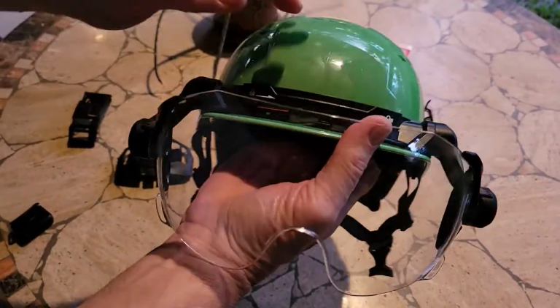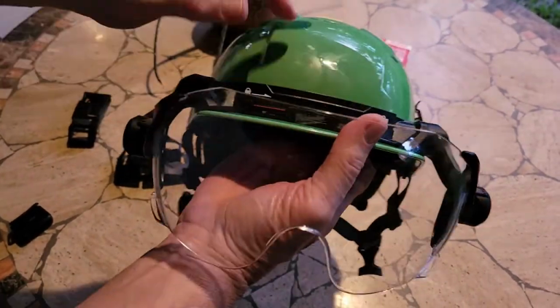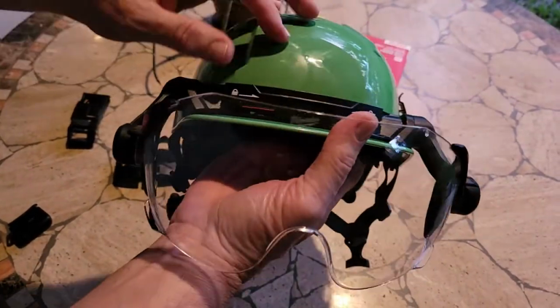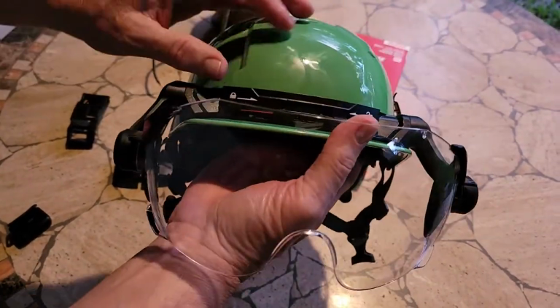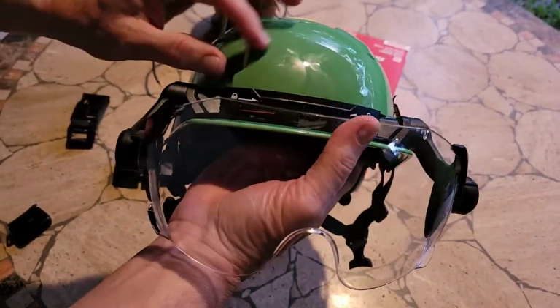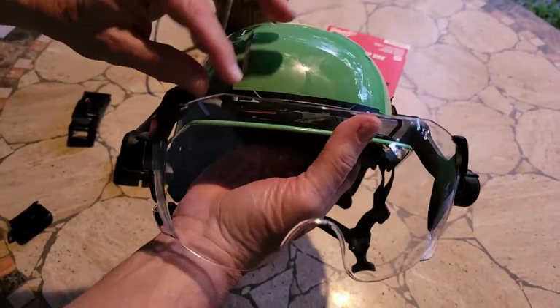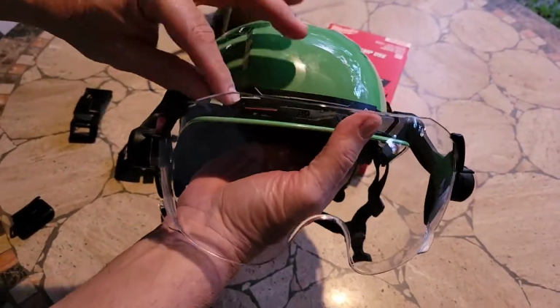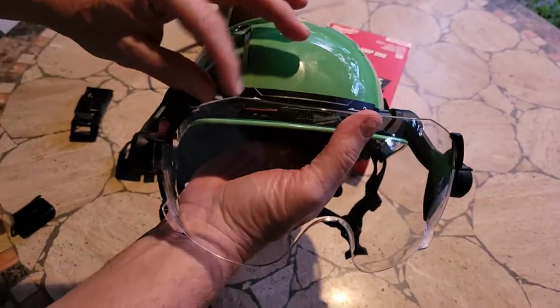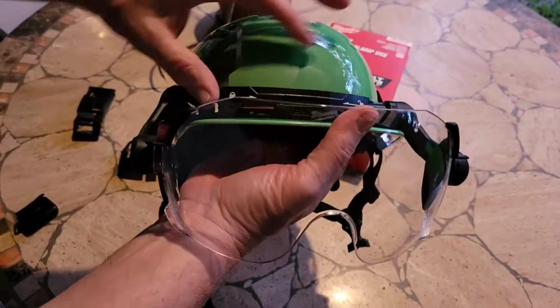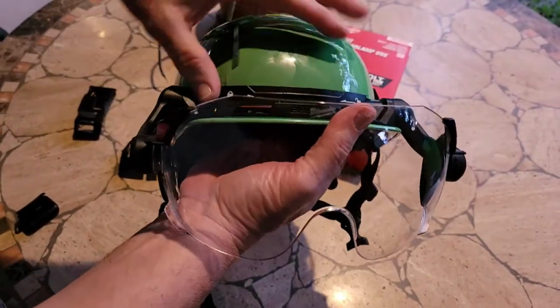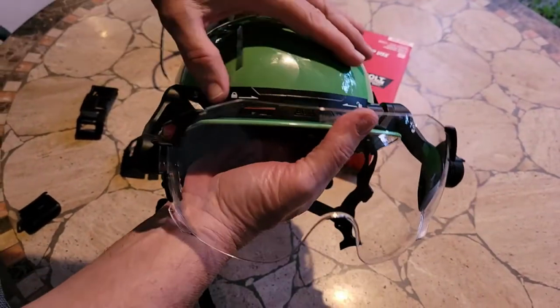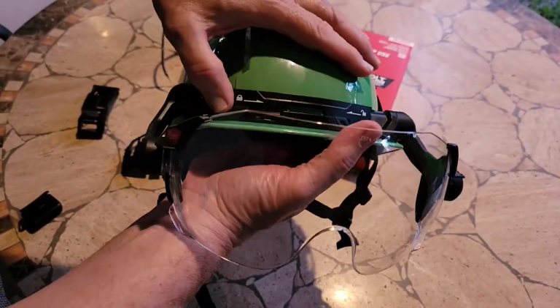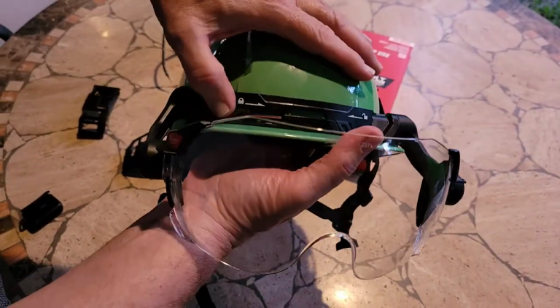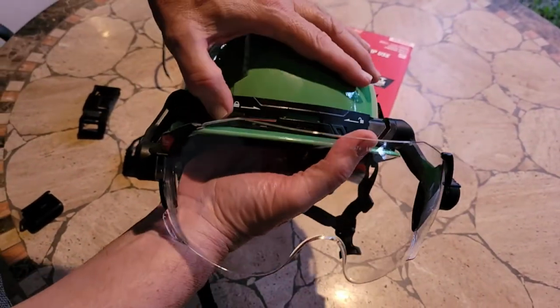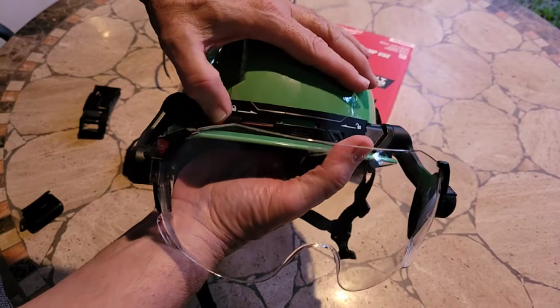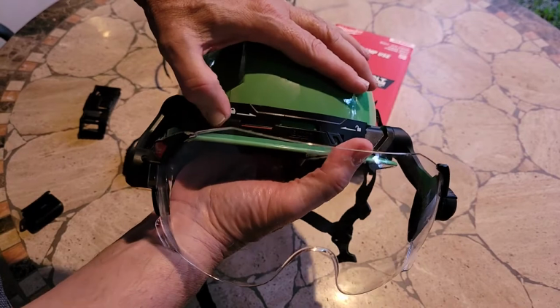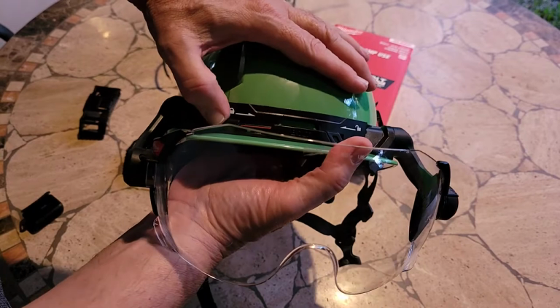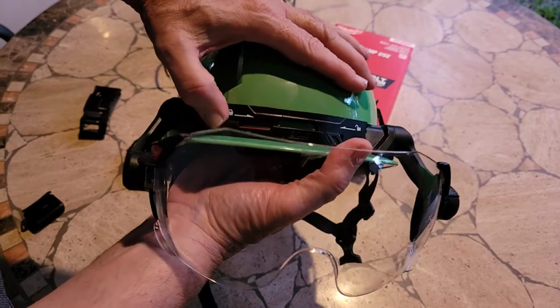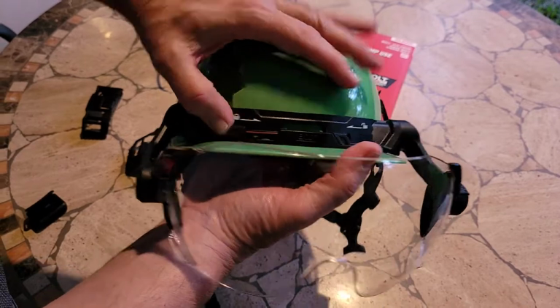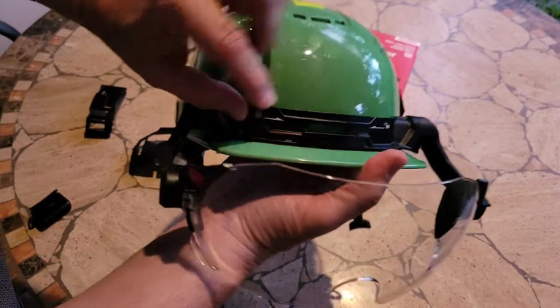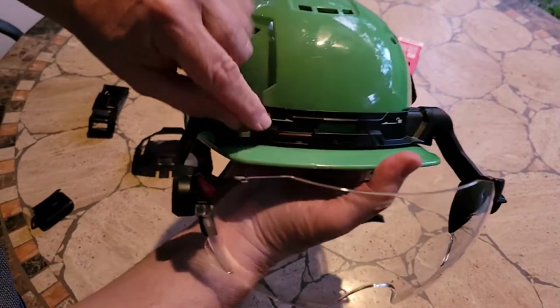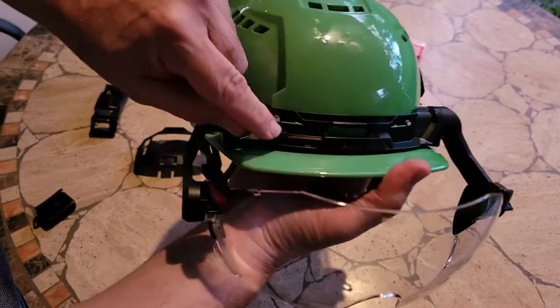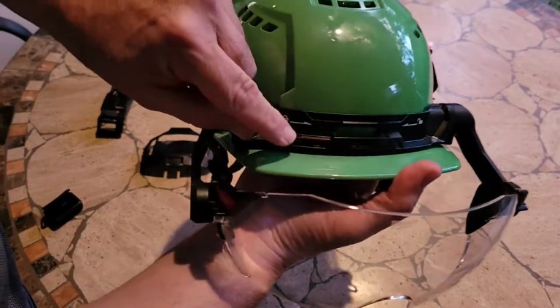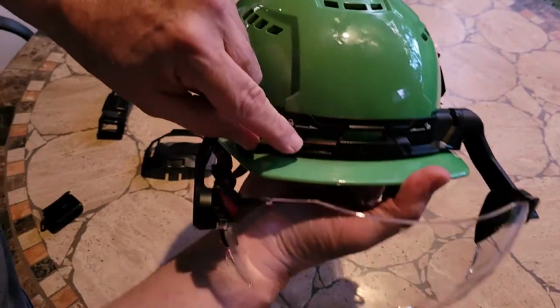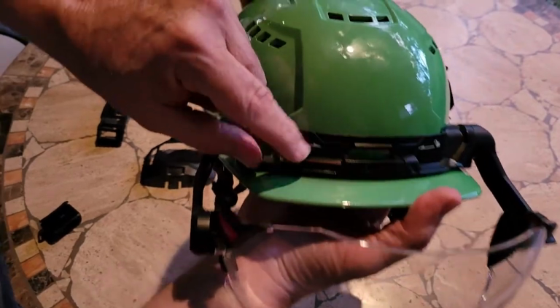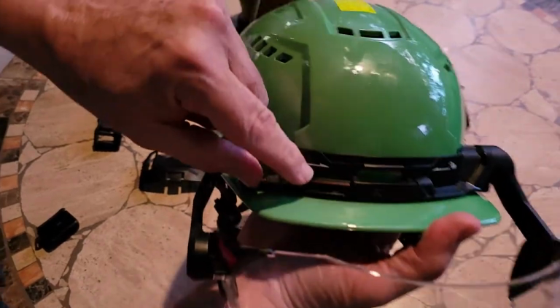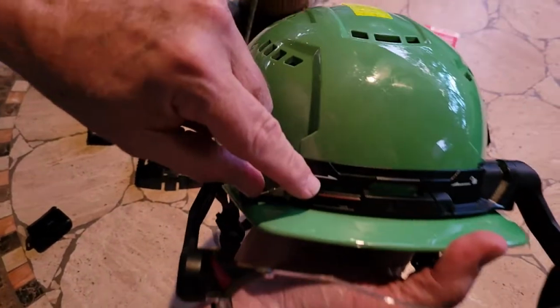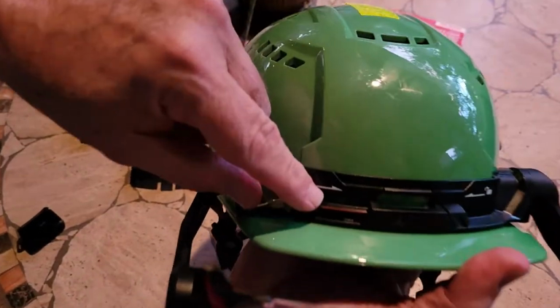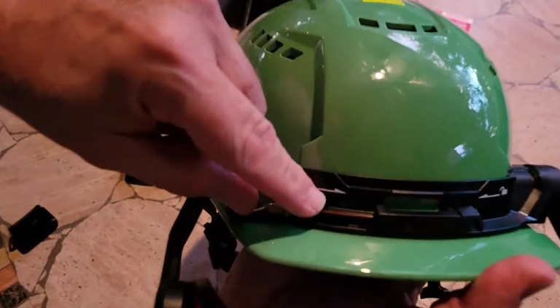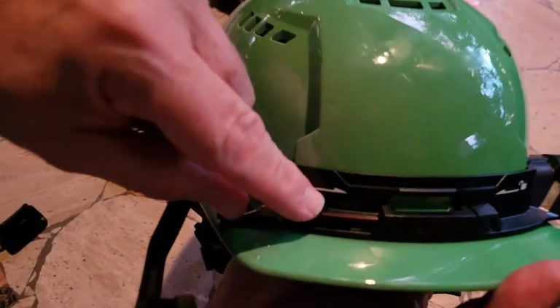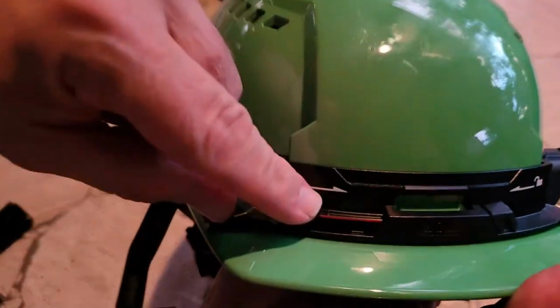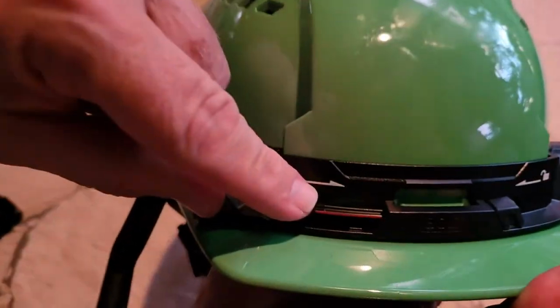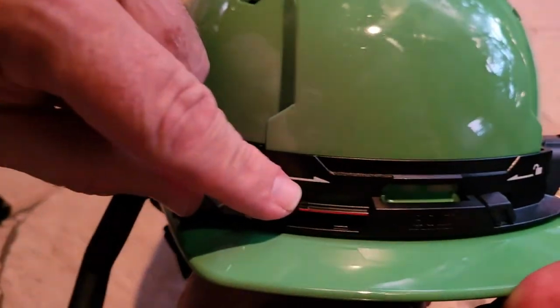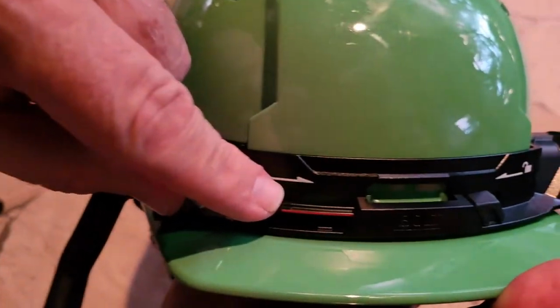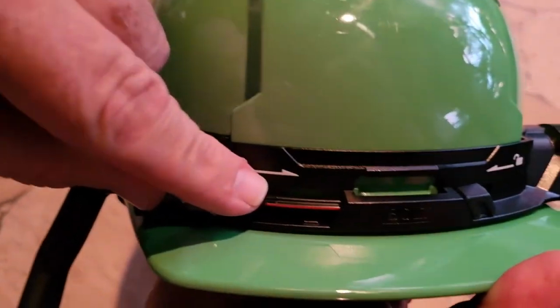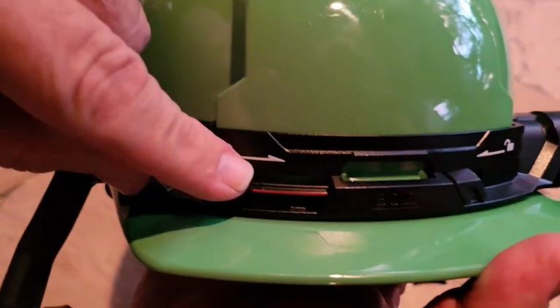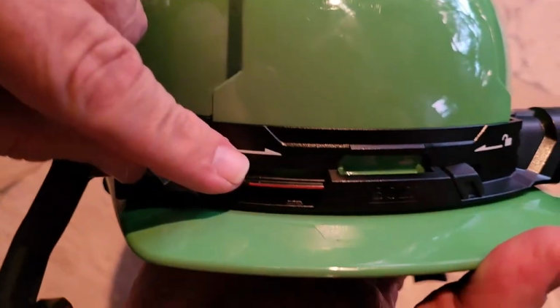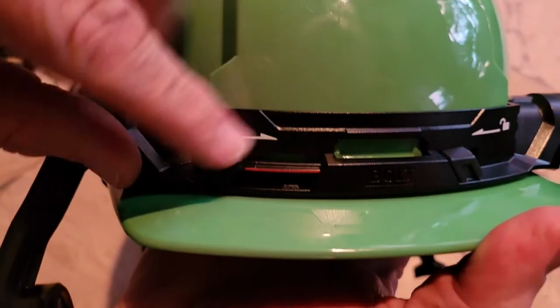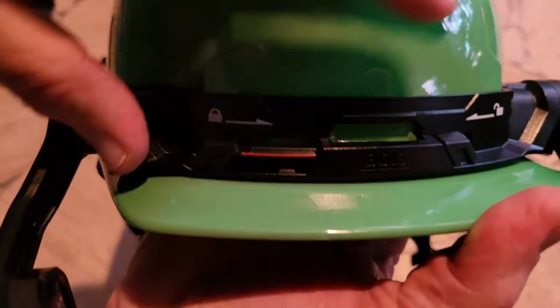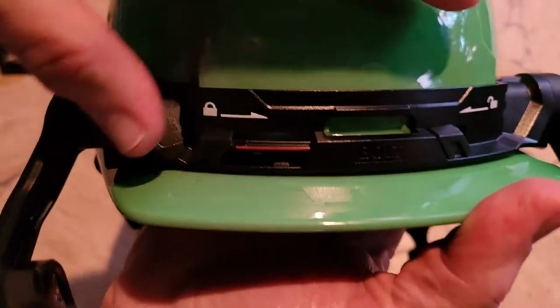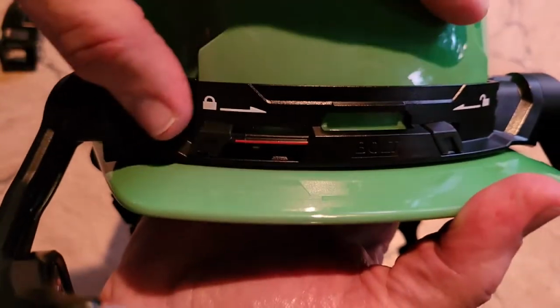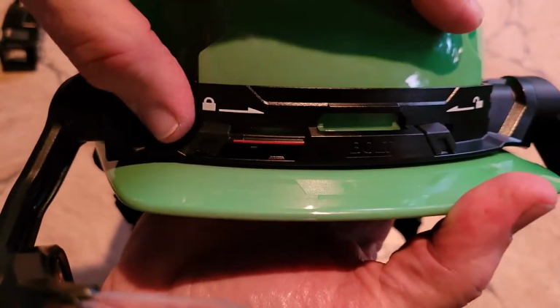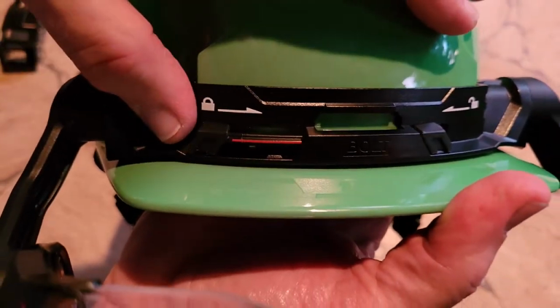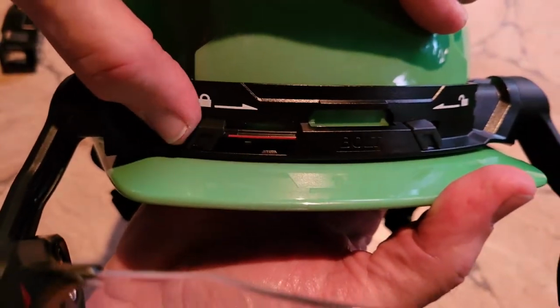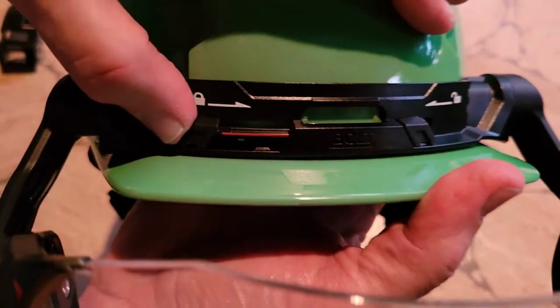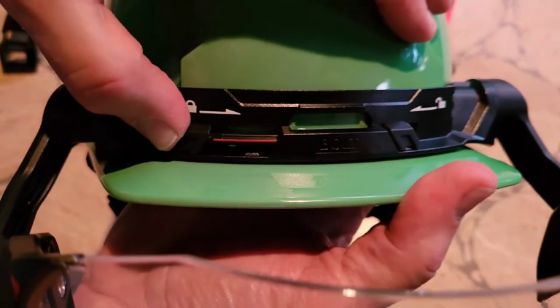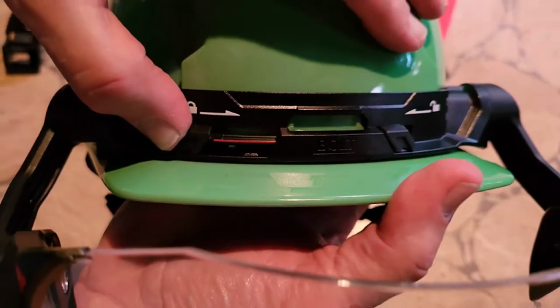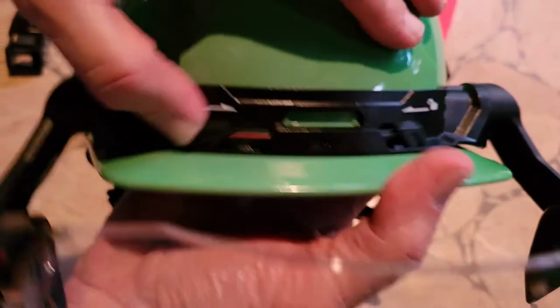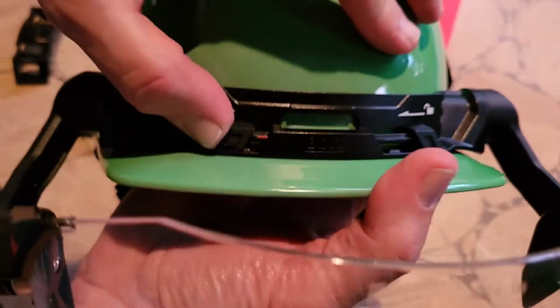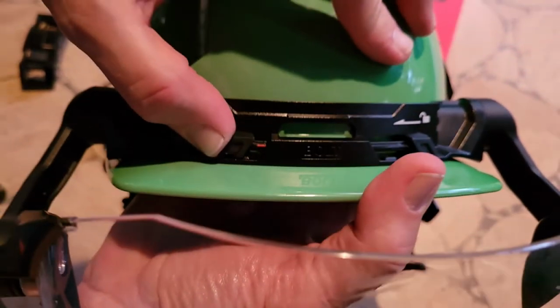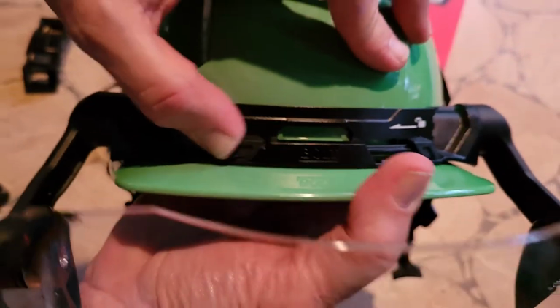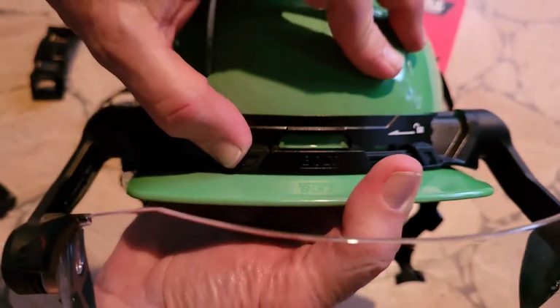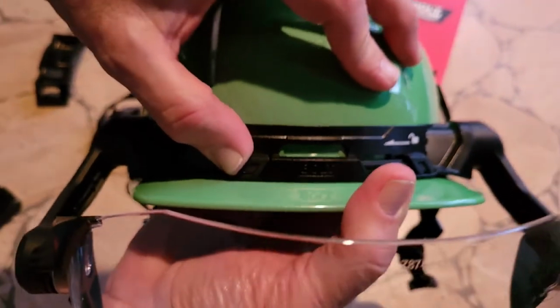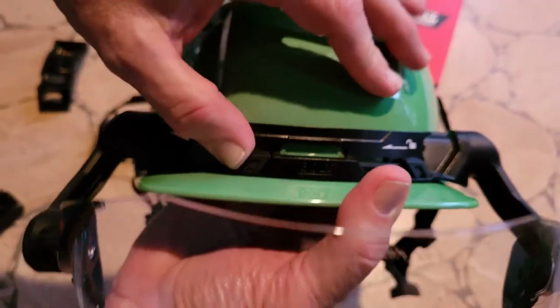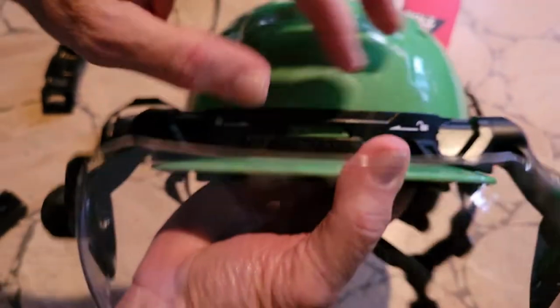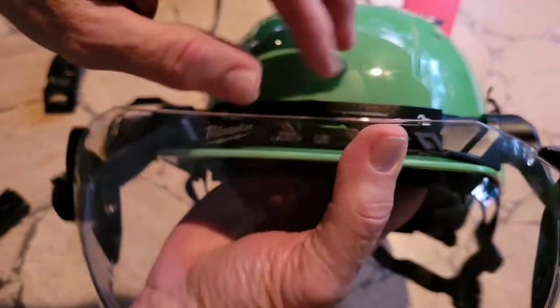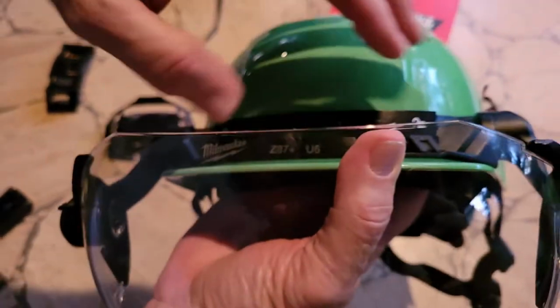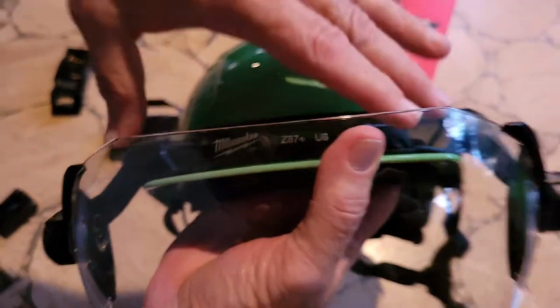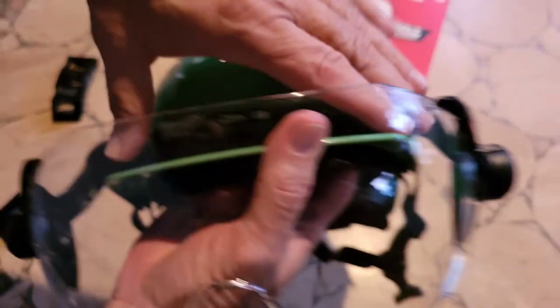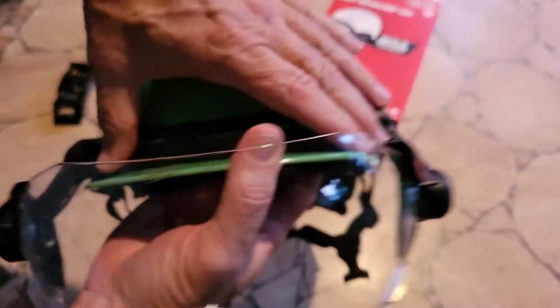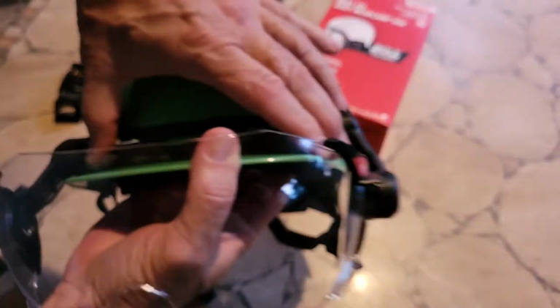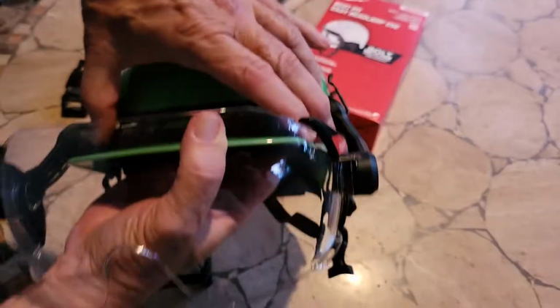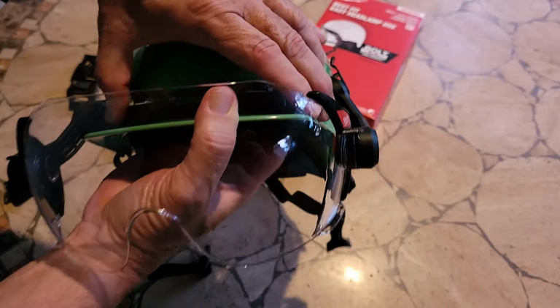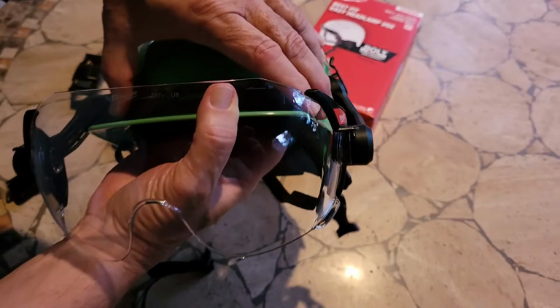There's a lock here. You push this and see the little red mark — push it over and it locks on there.